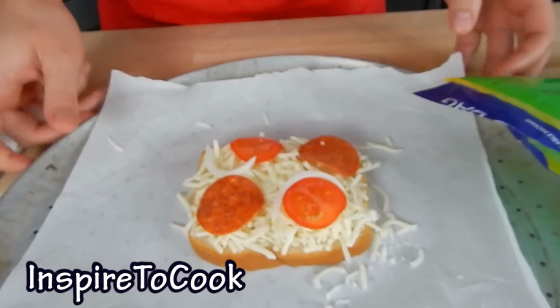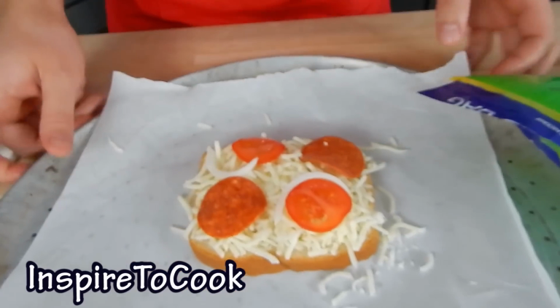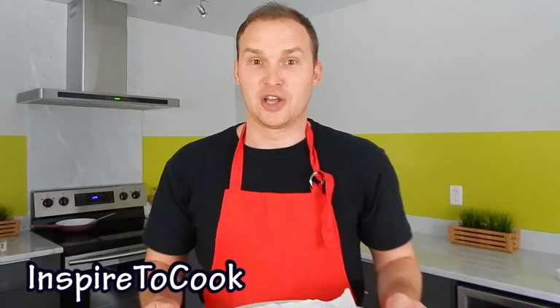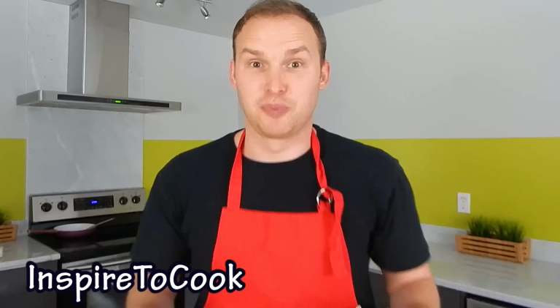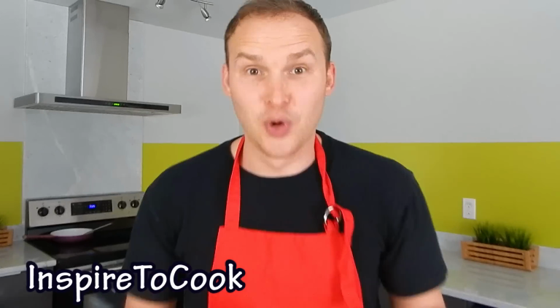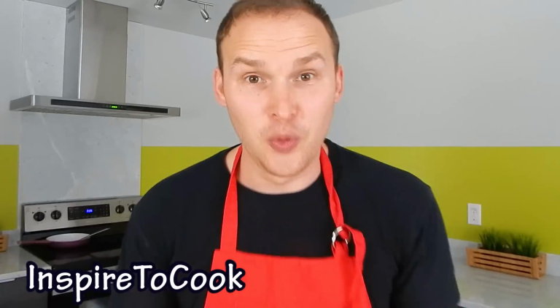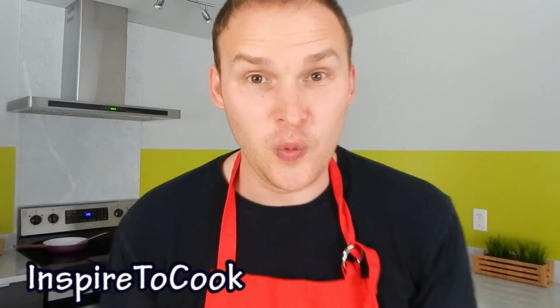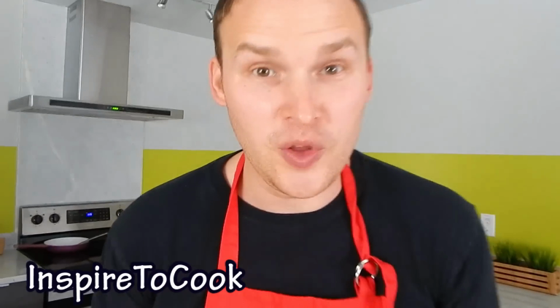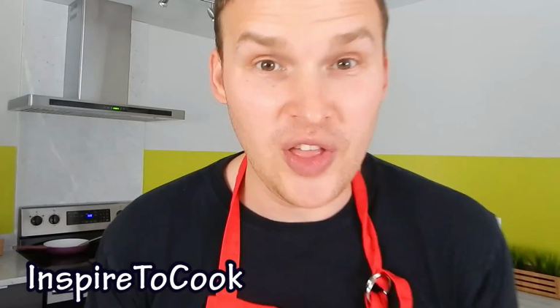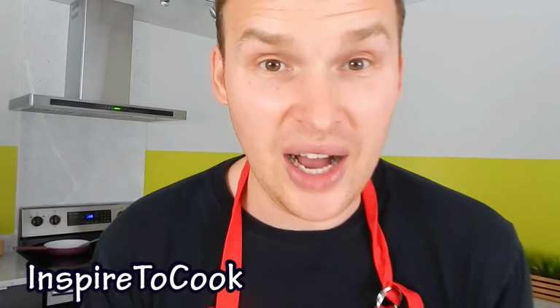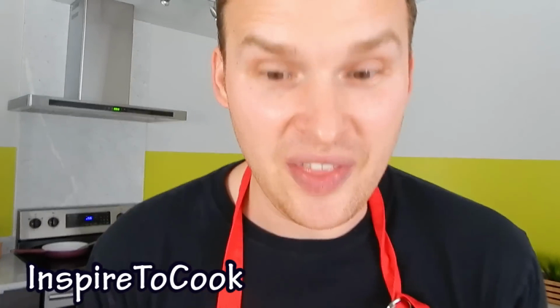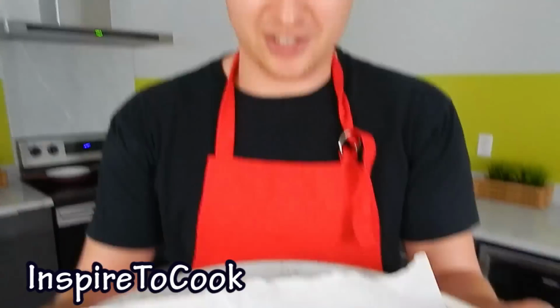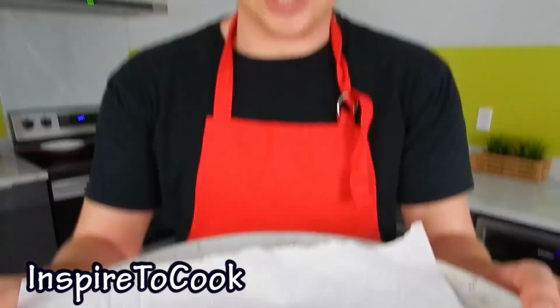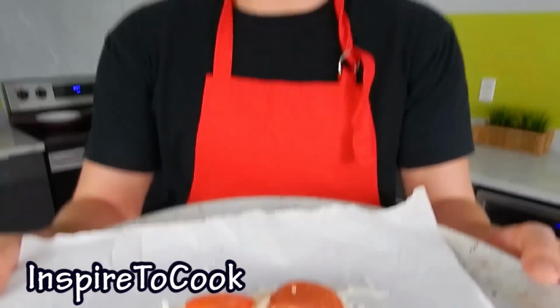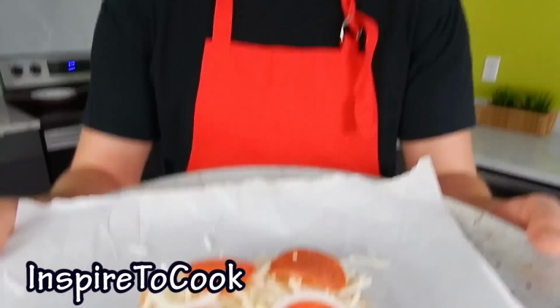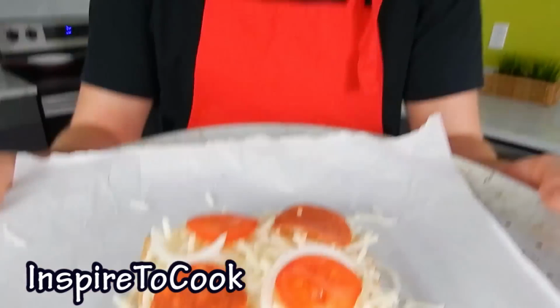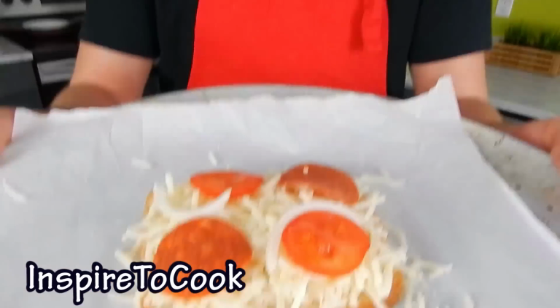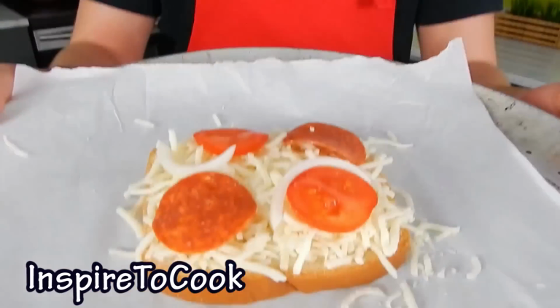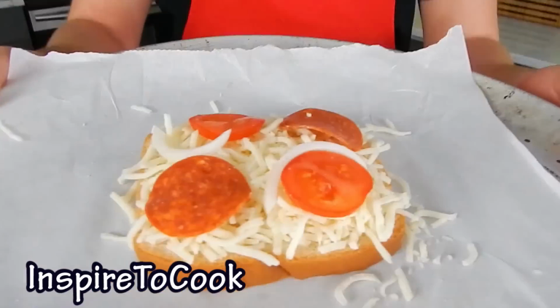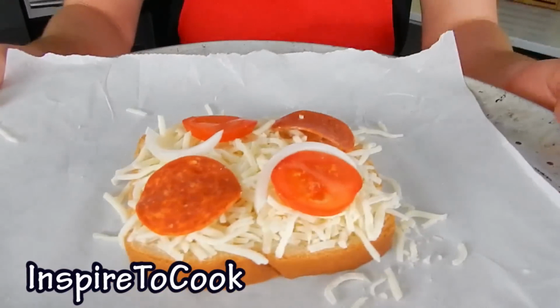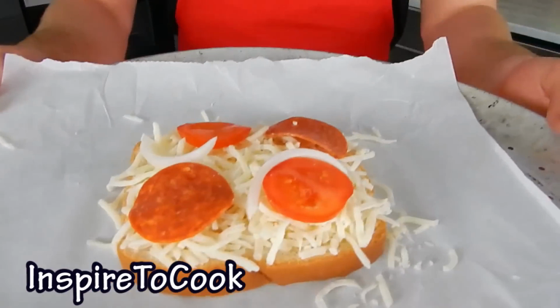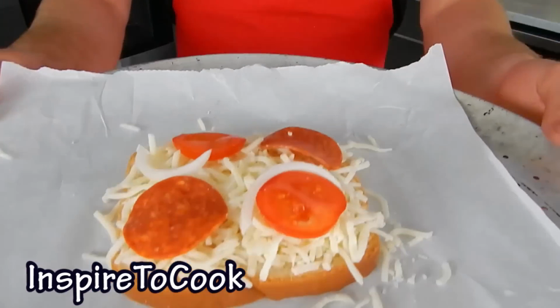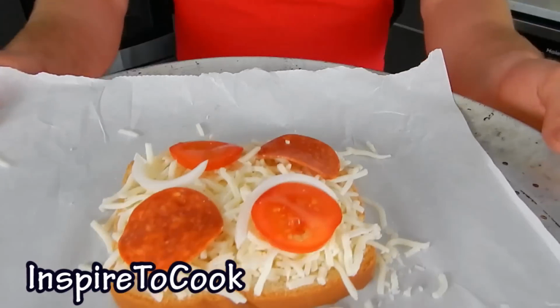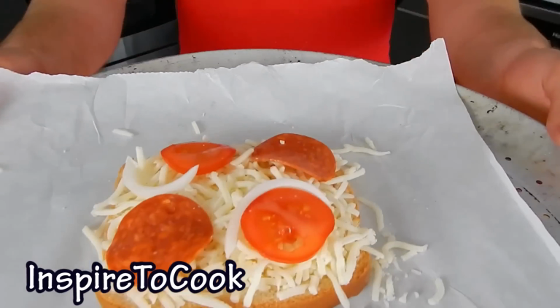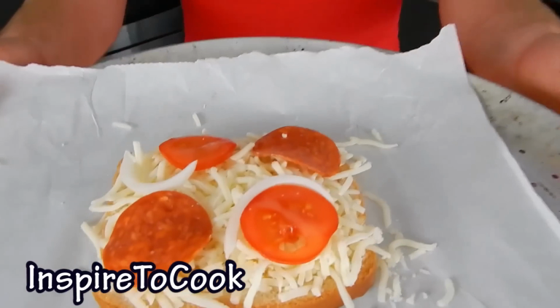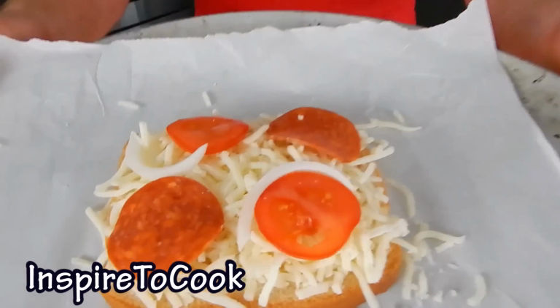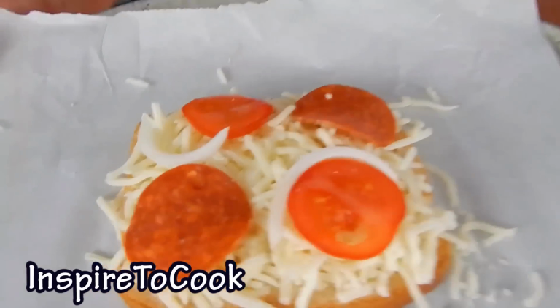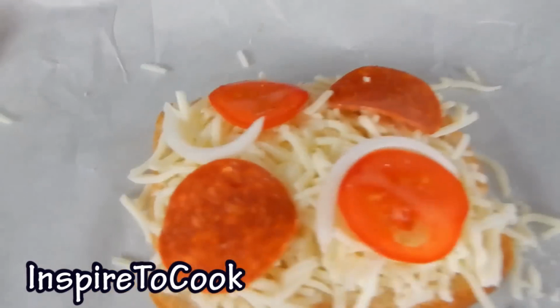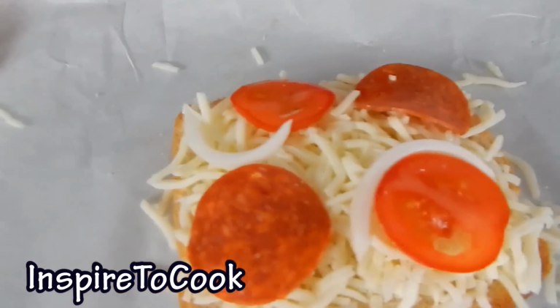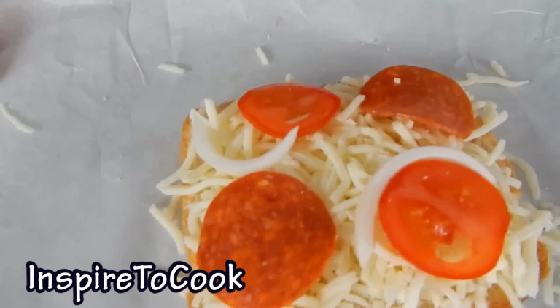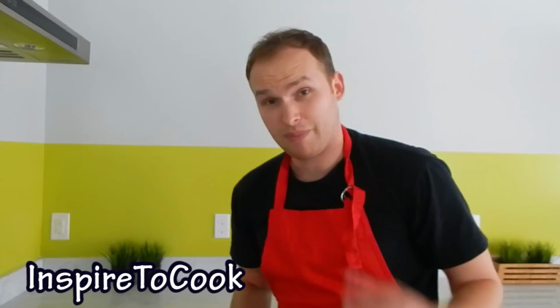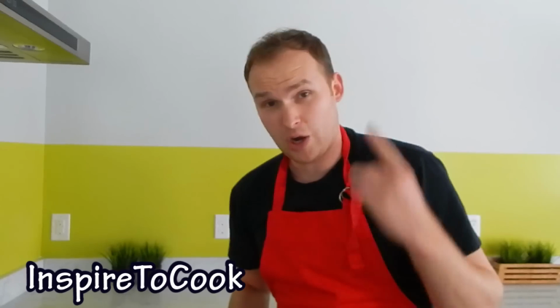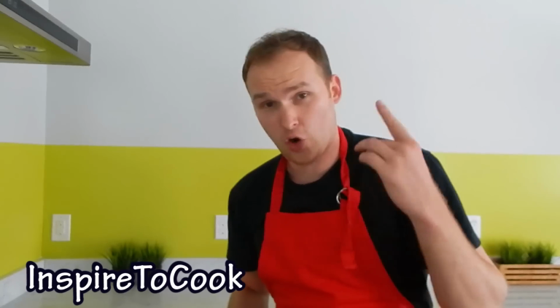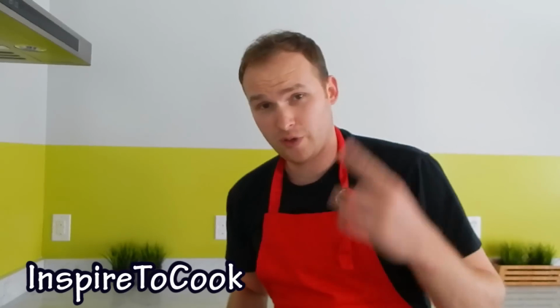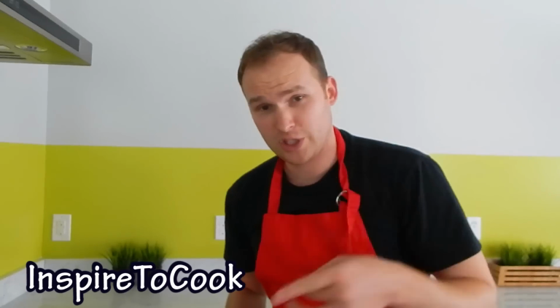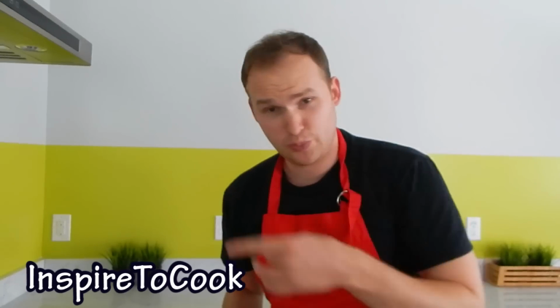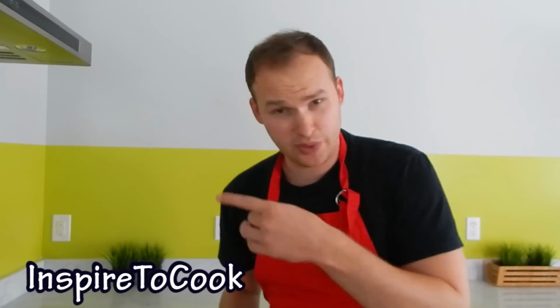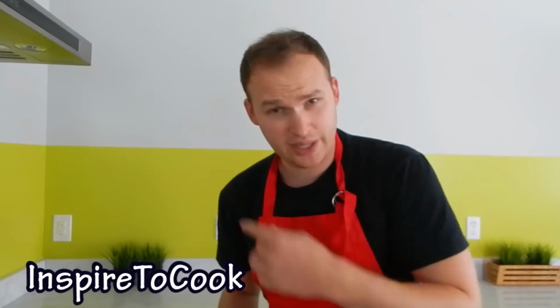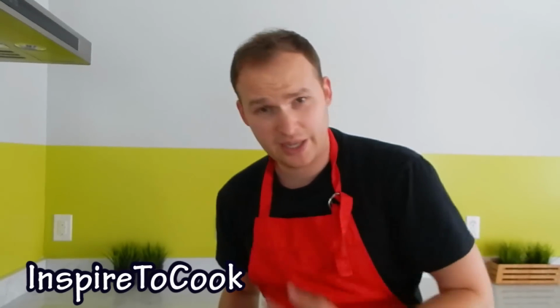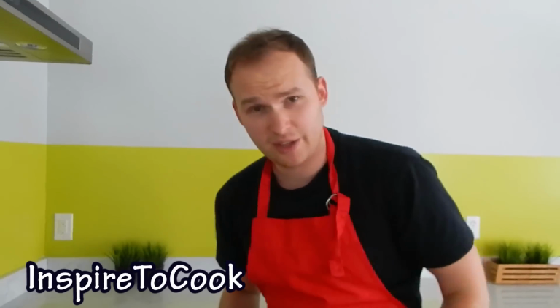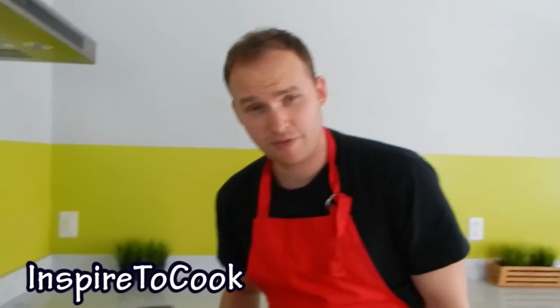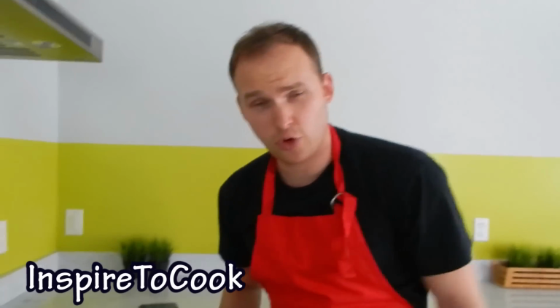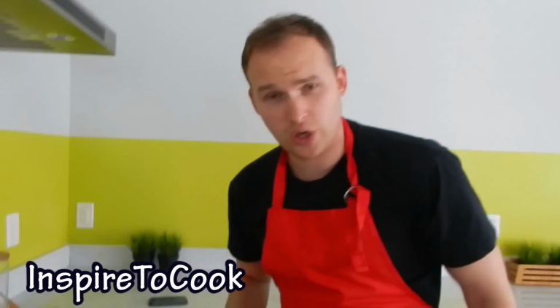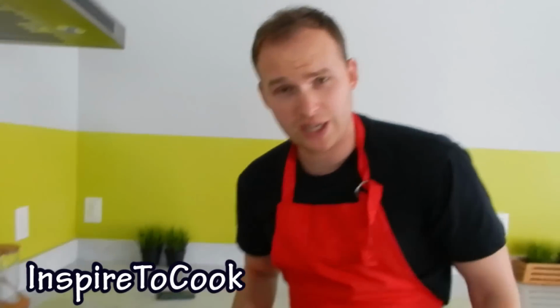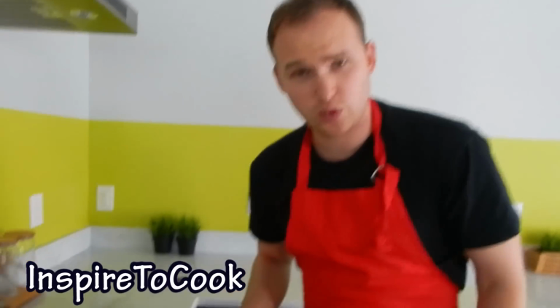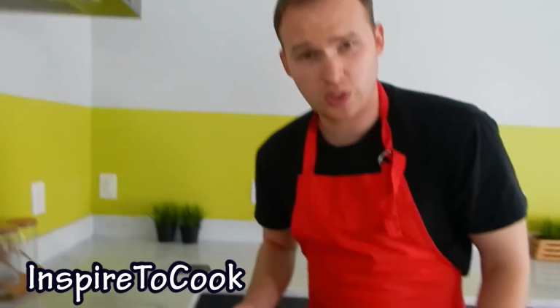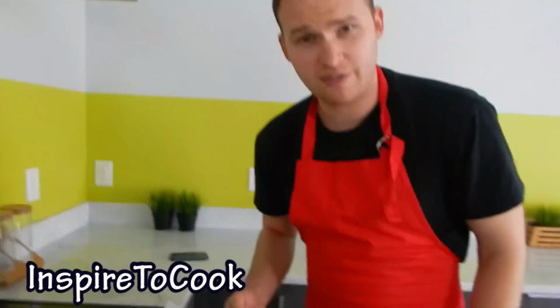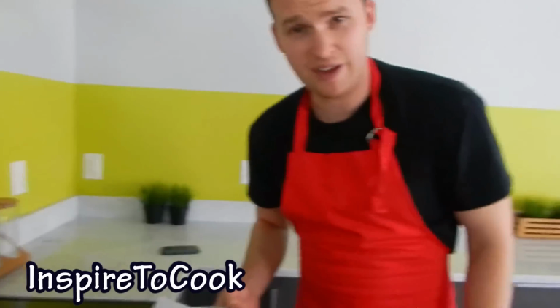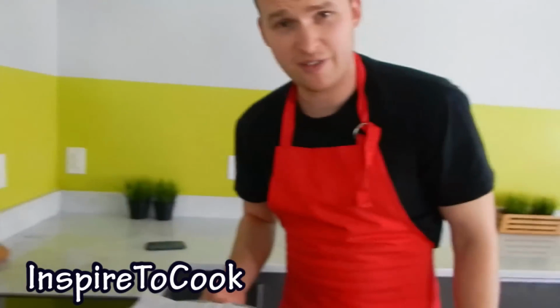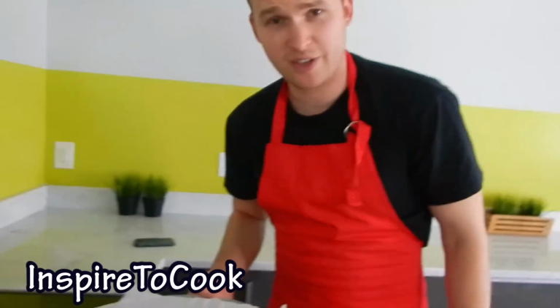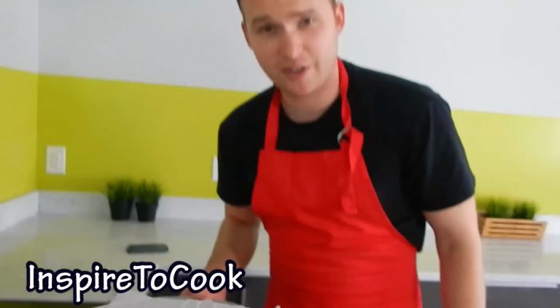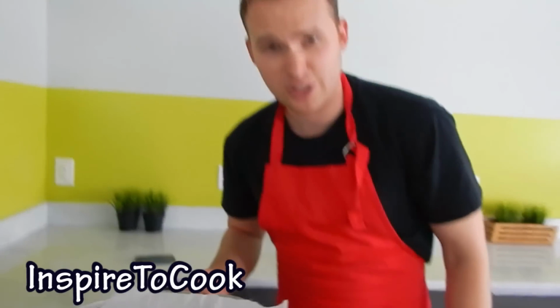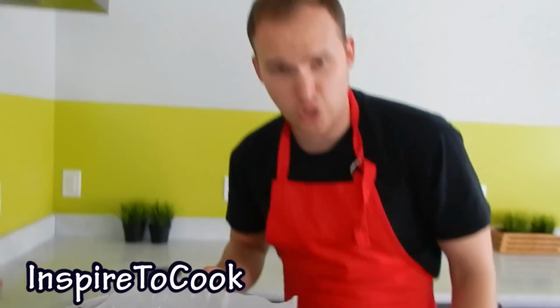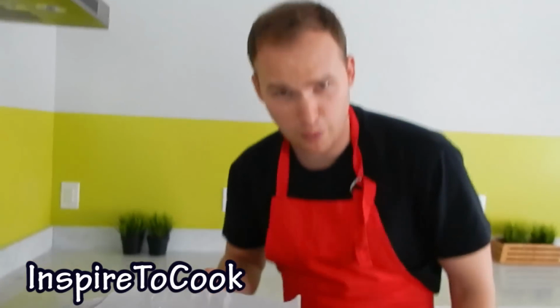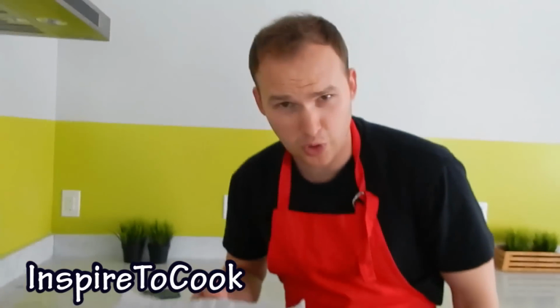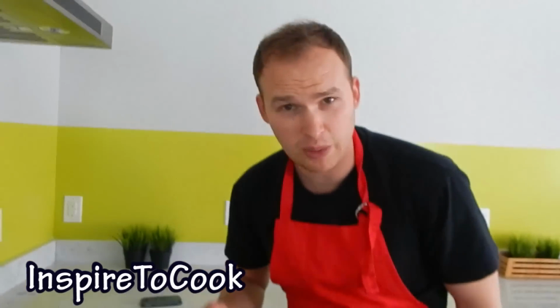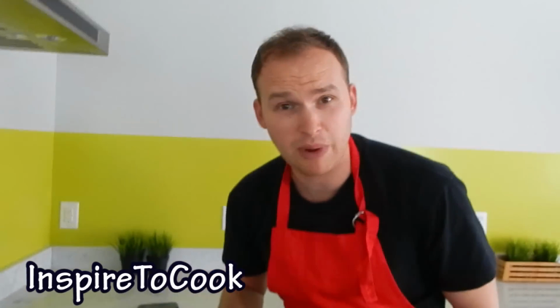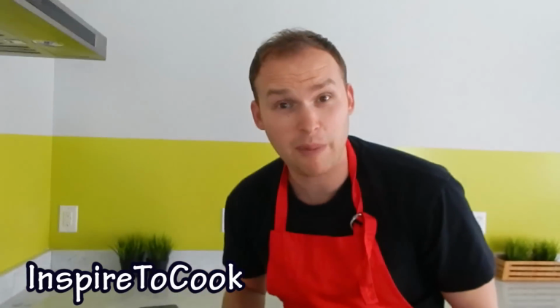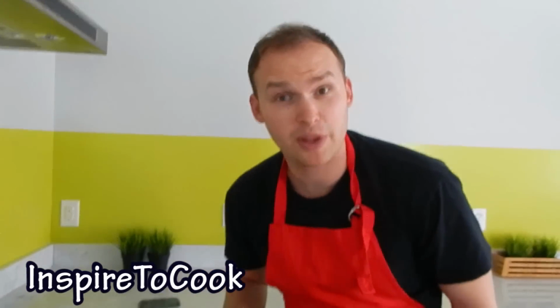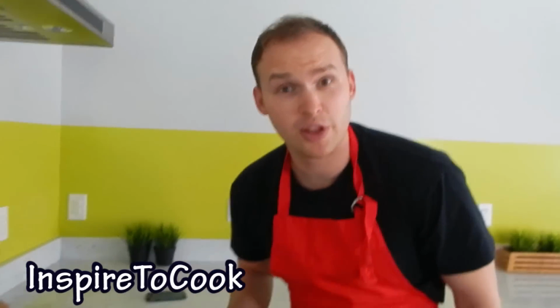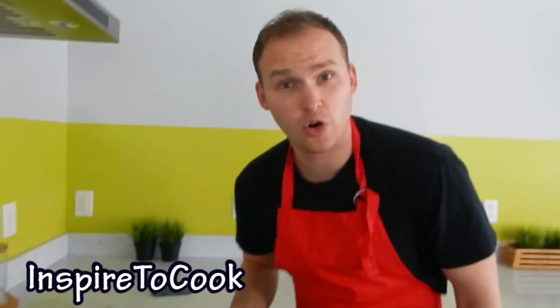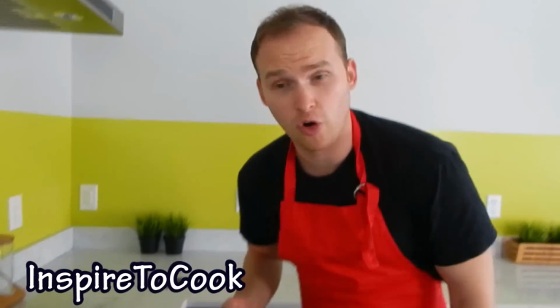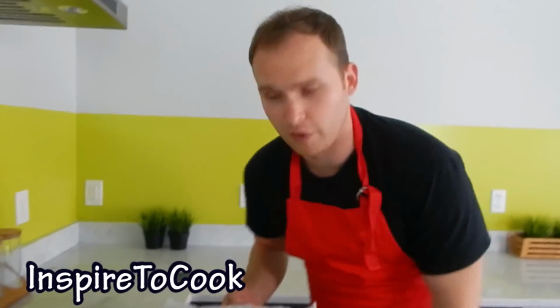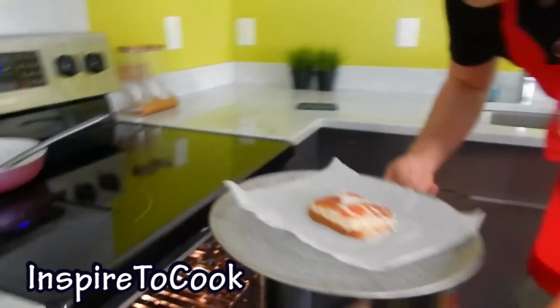And I'm gonna put a couple of slices of pepperoni. And boom, we're done! Here's our pizza ready to go into the oven. My oven is preheated at 425 degrees, so I'm gonna pop it in the oven.